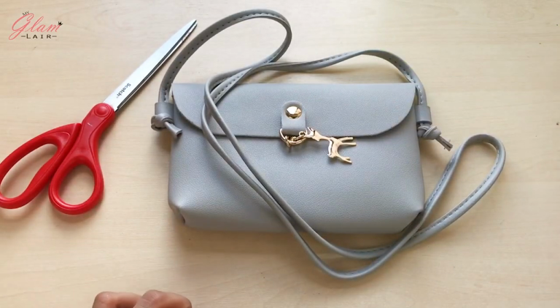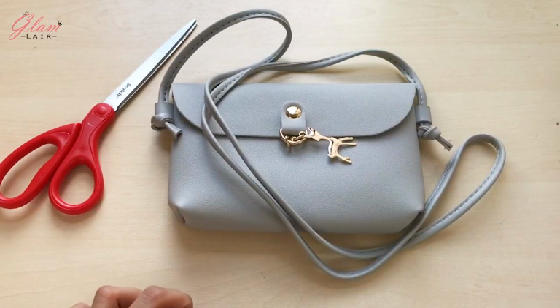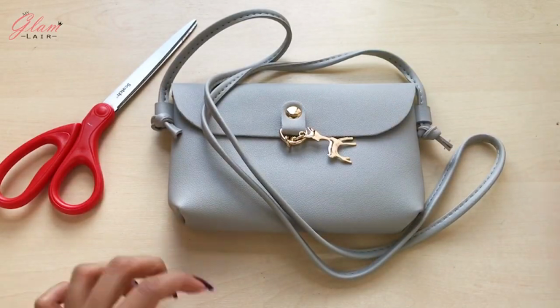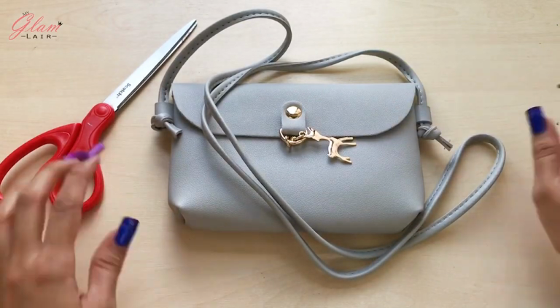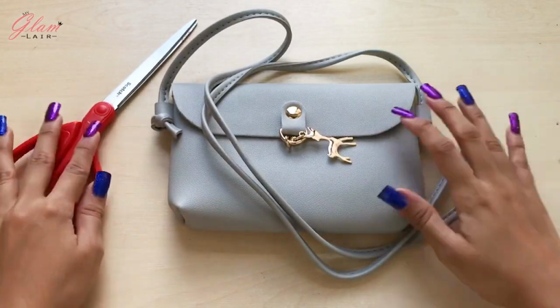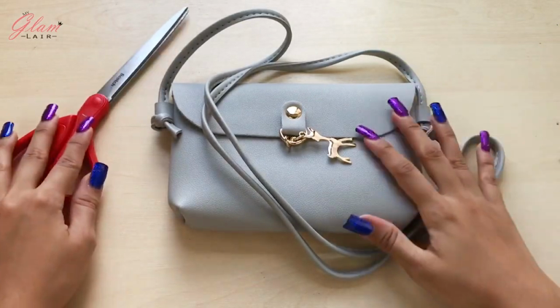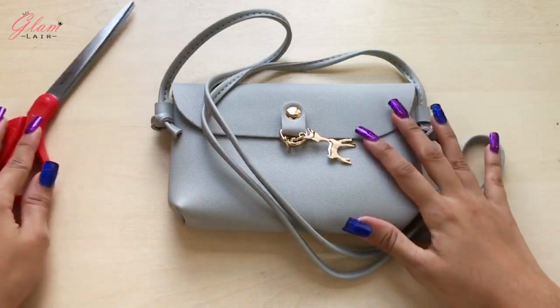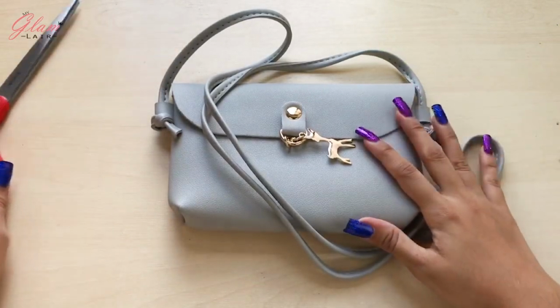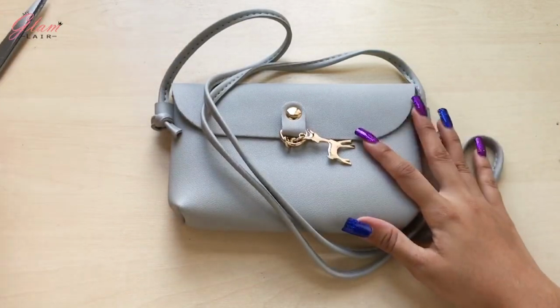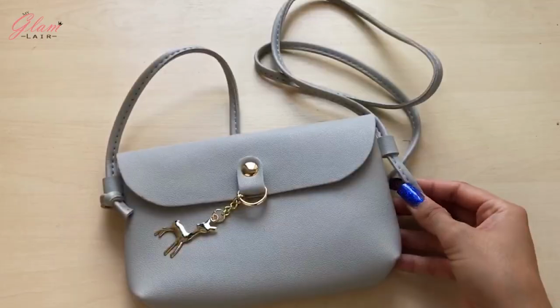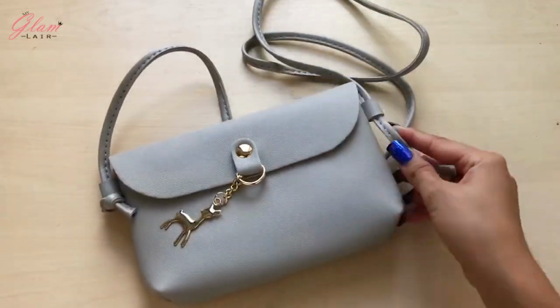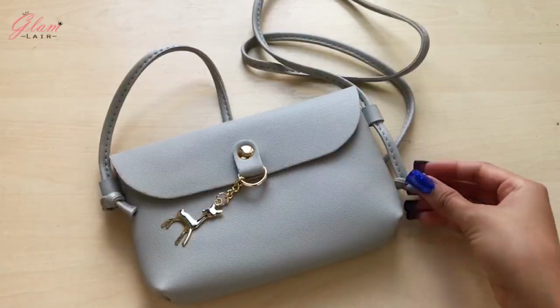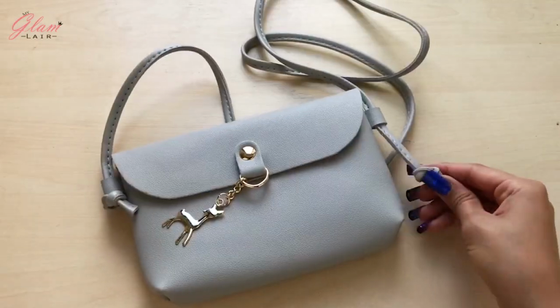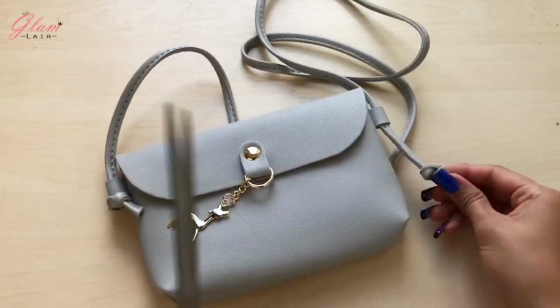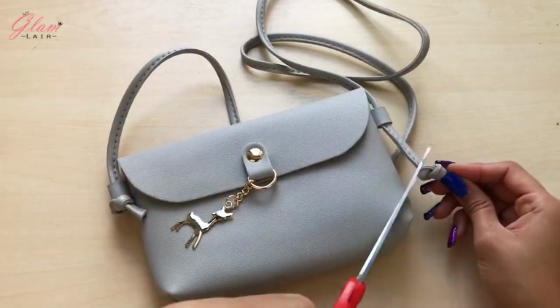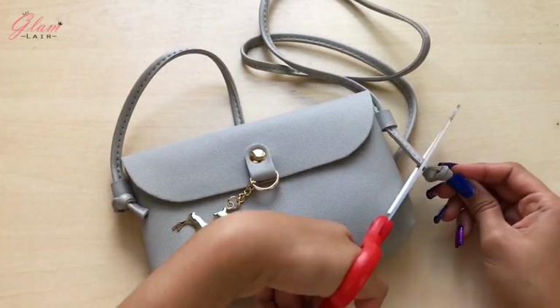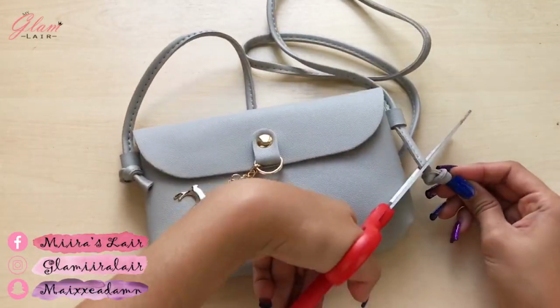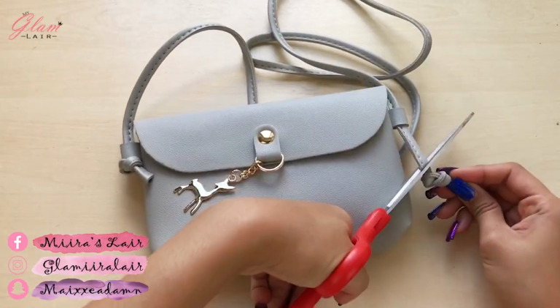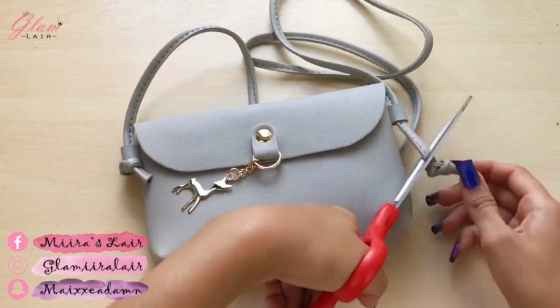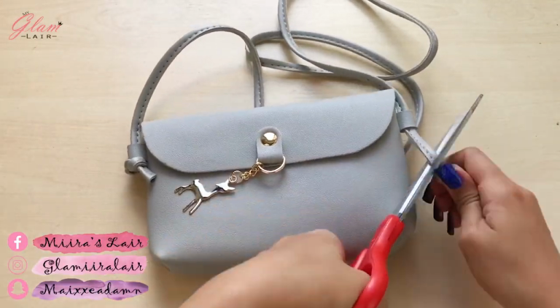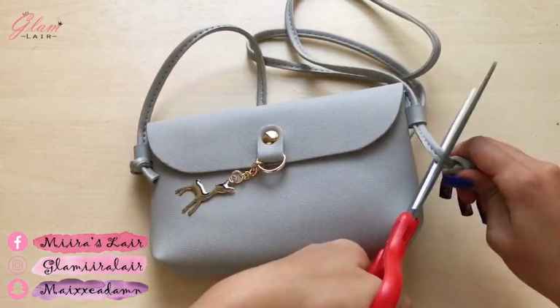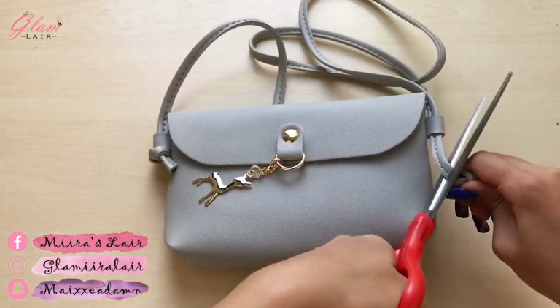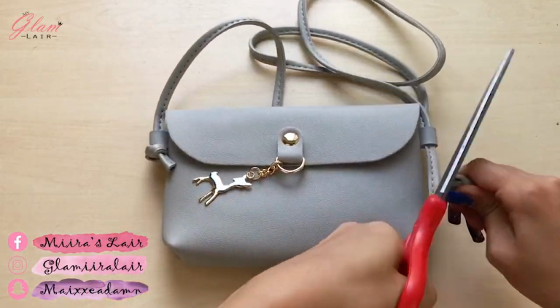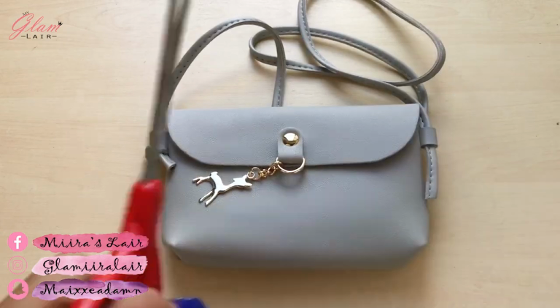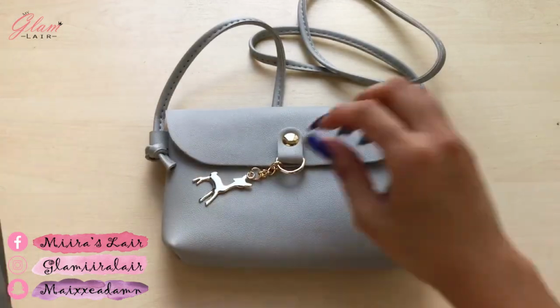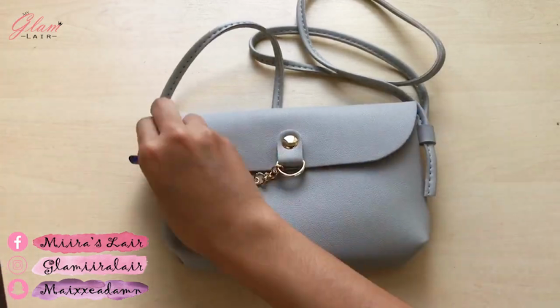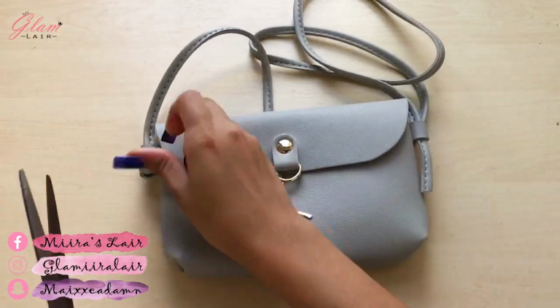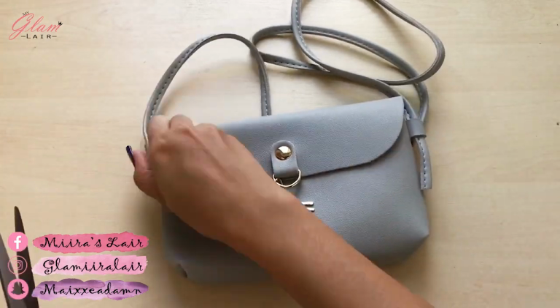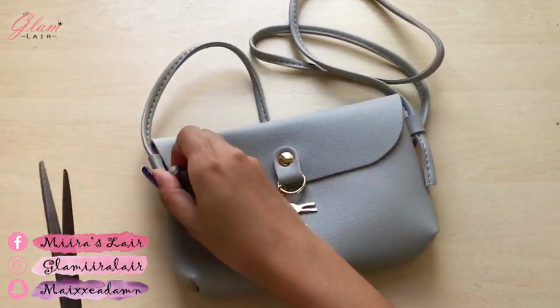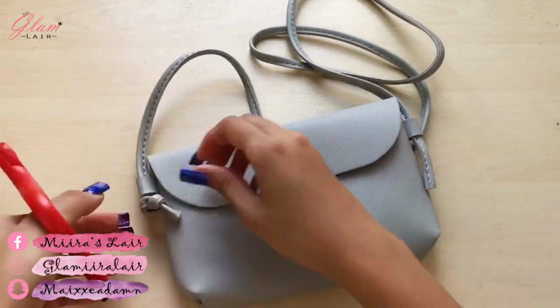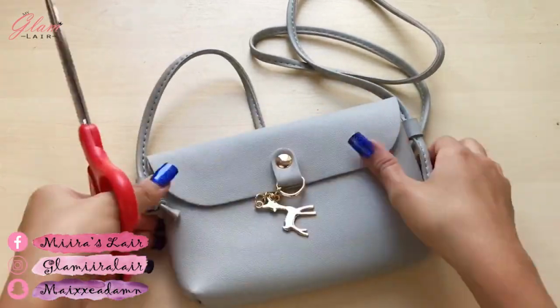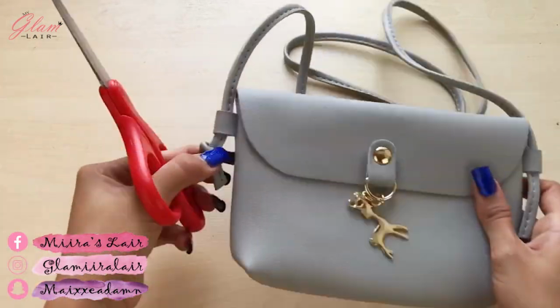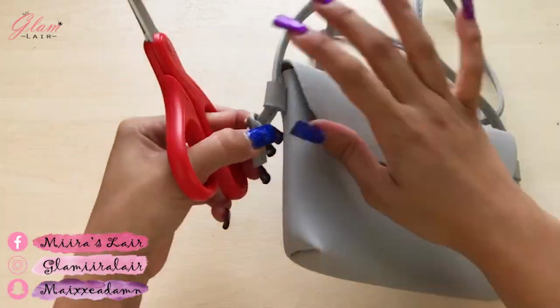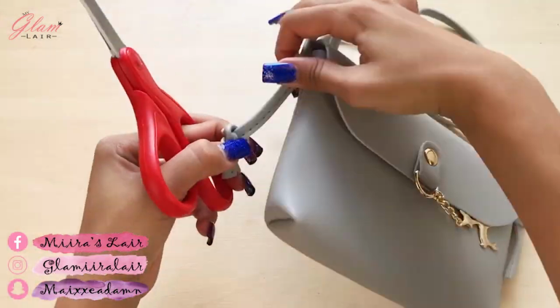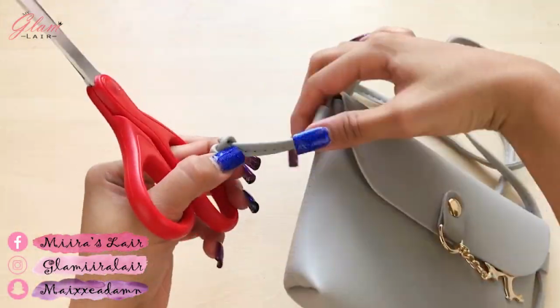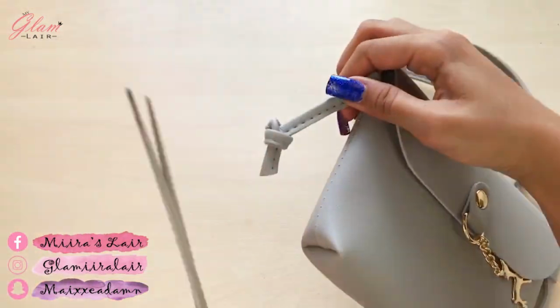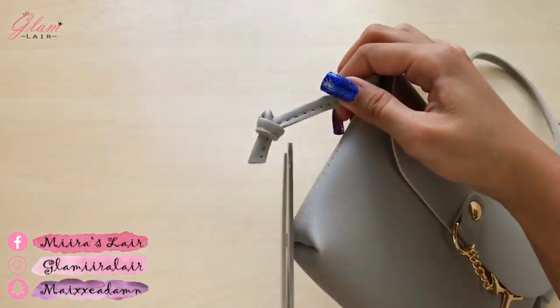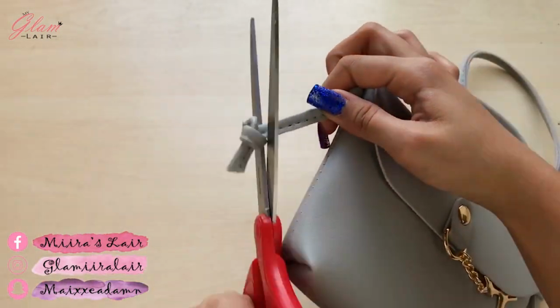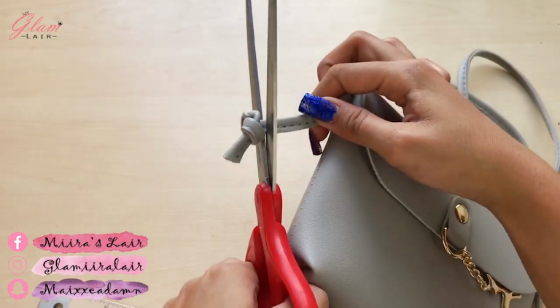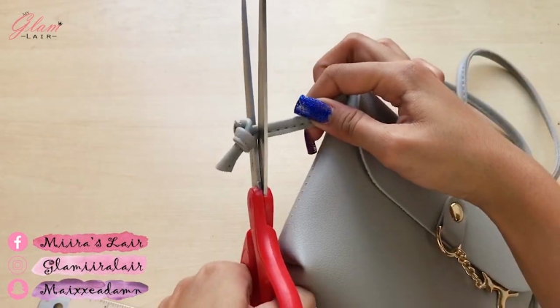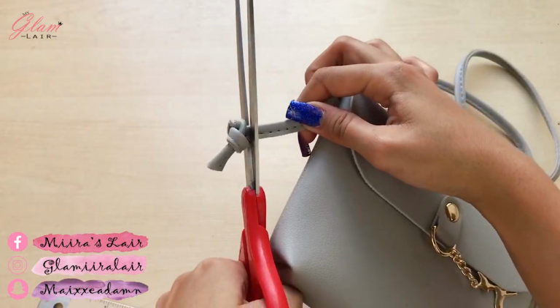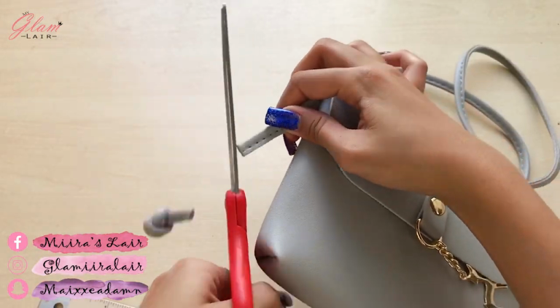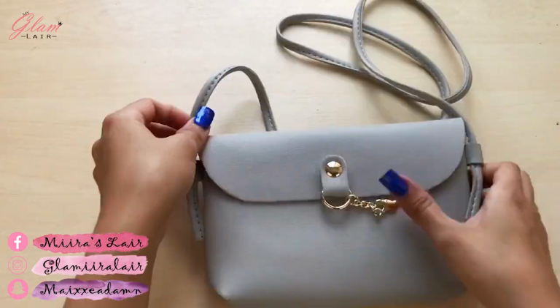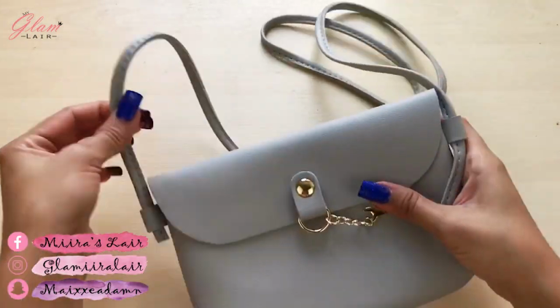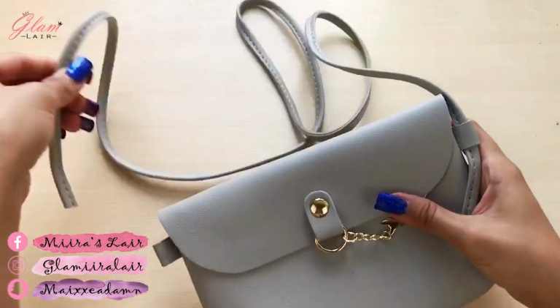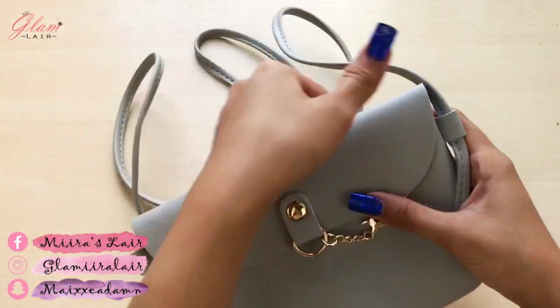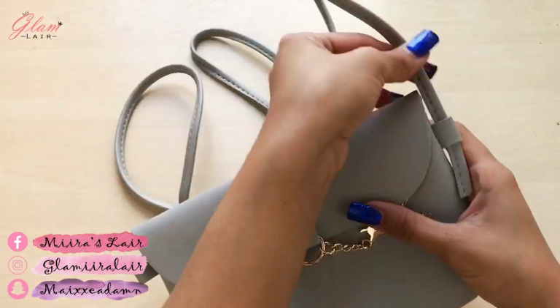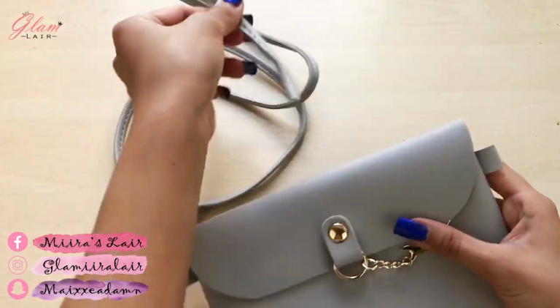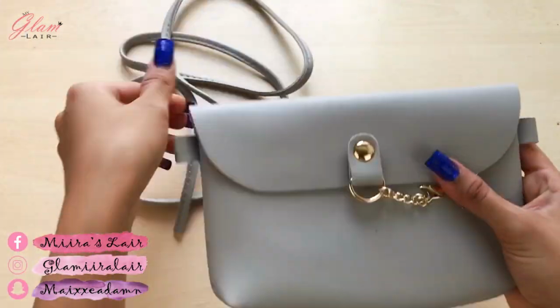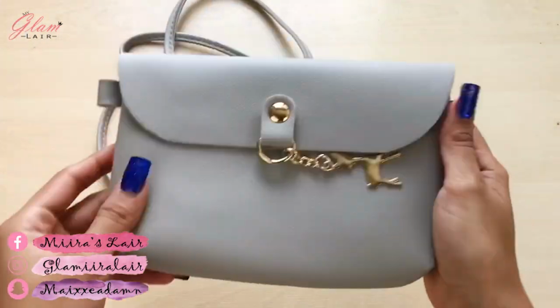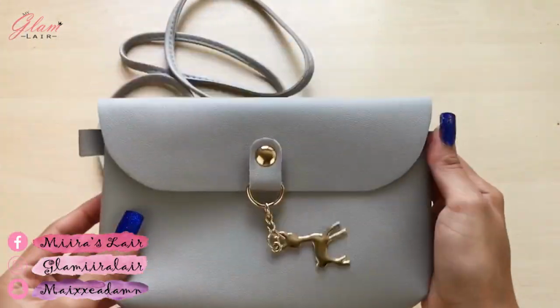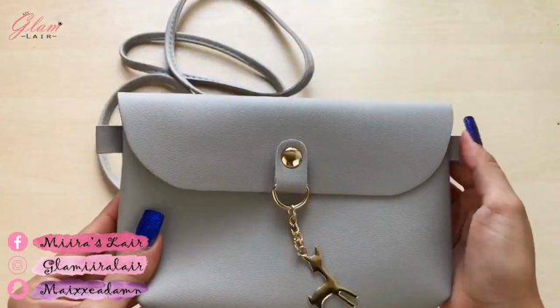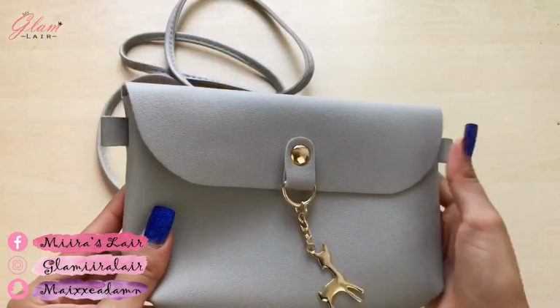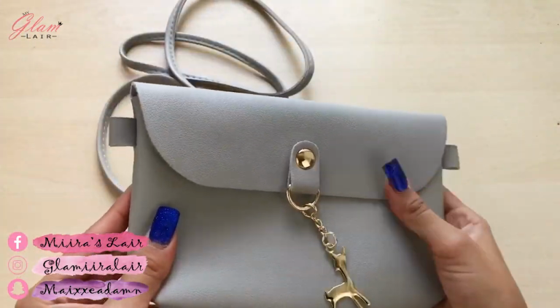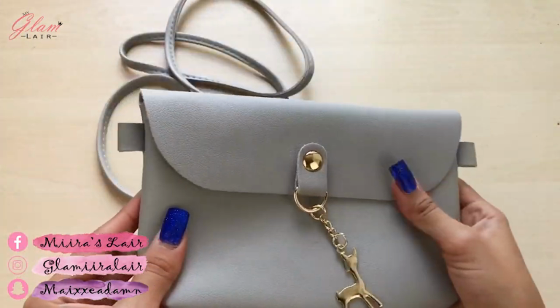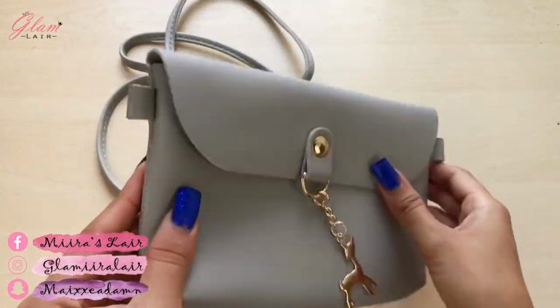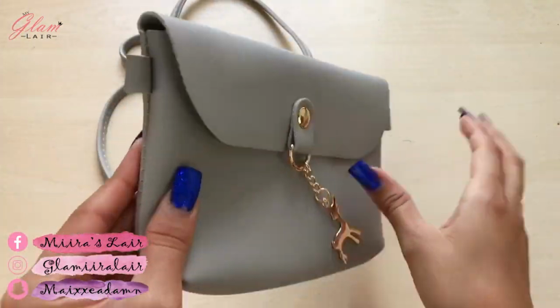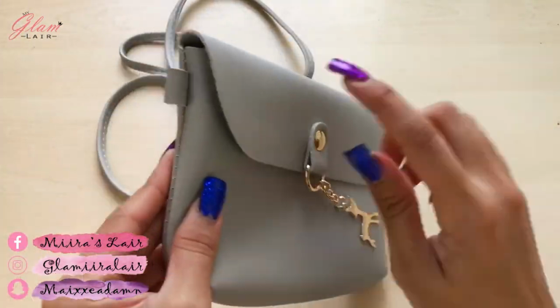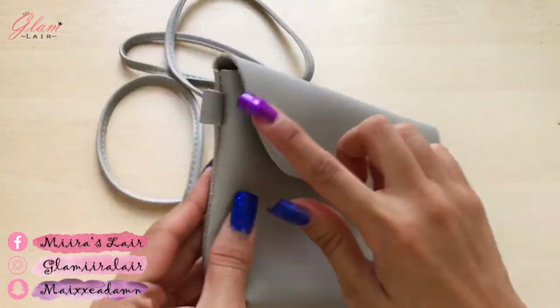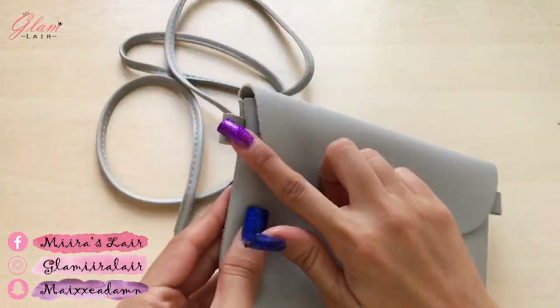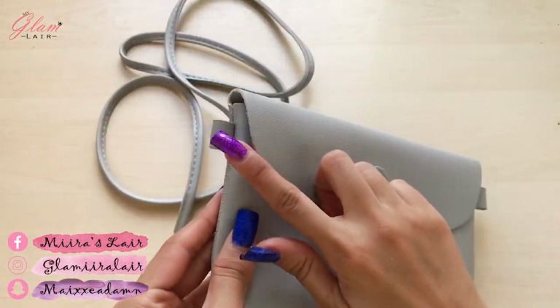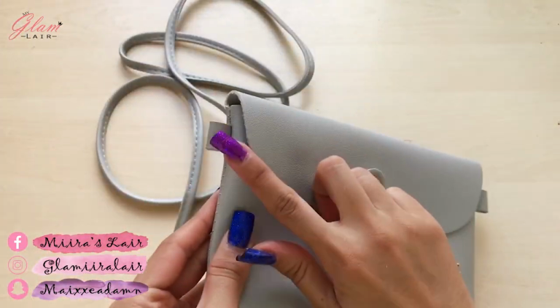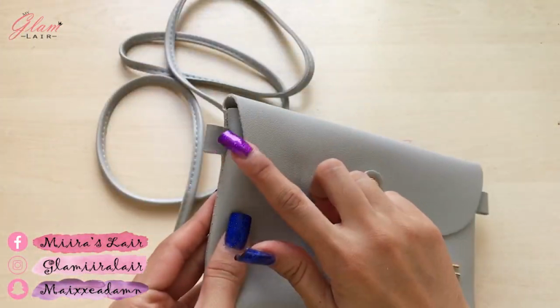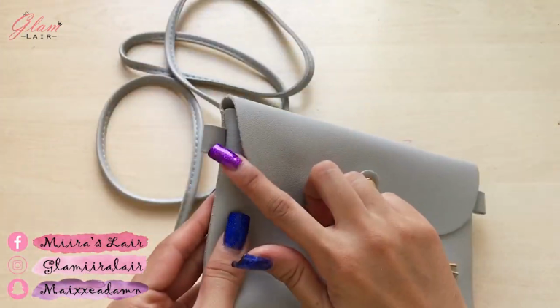Start by removing the straps from your sling bag. You can use any bag you want, old or new one.